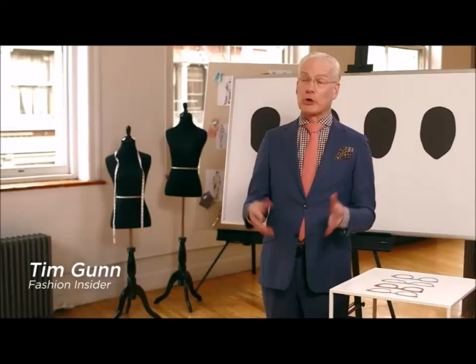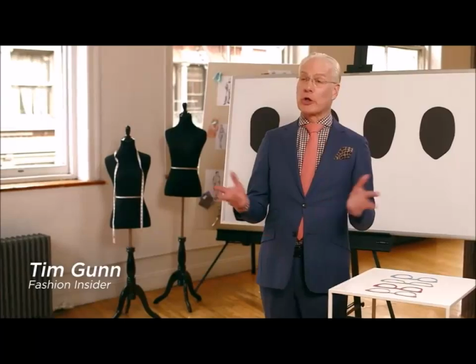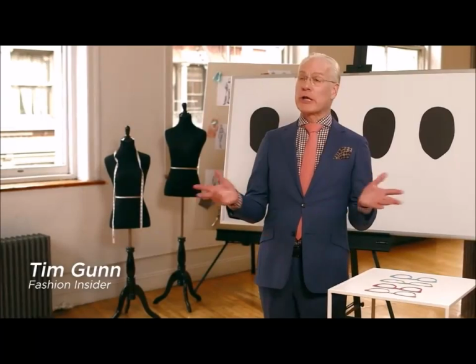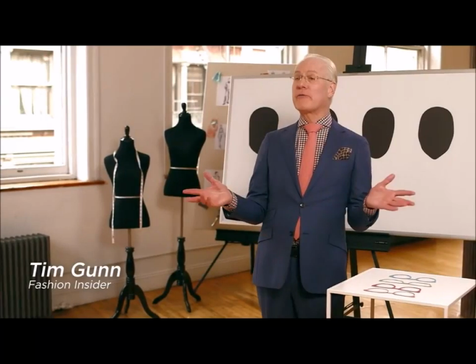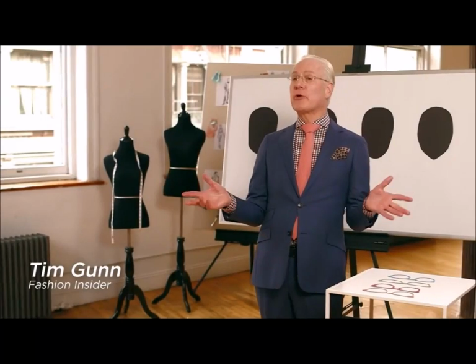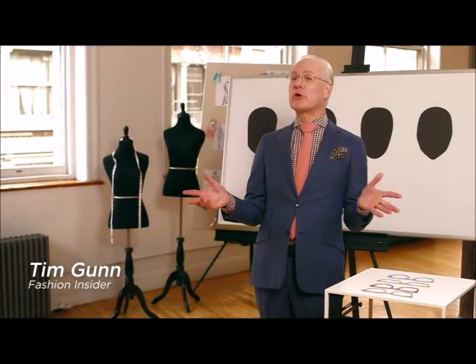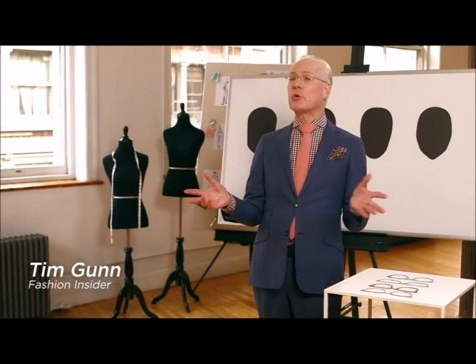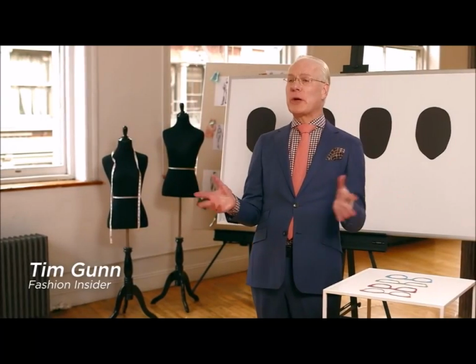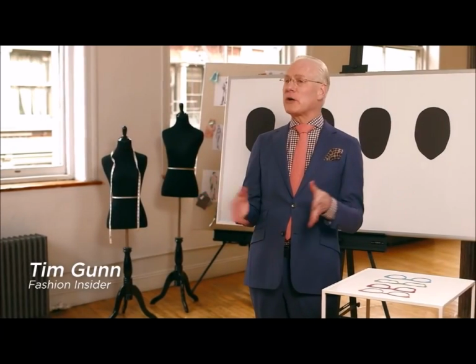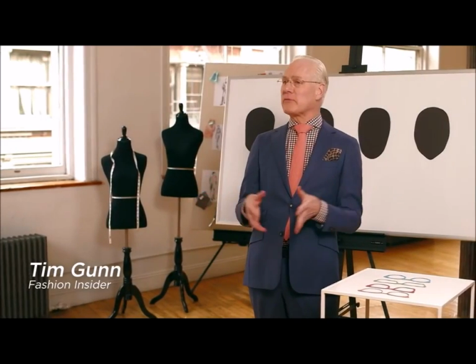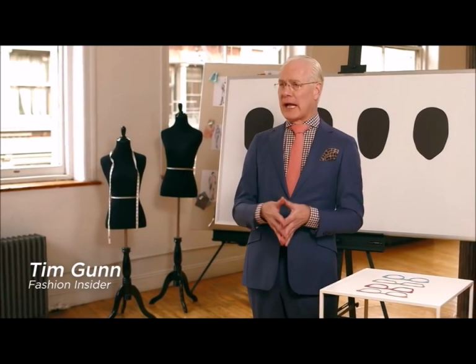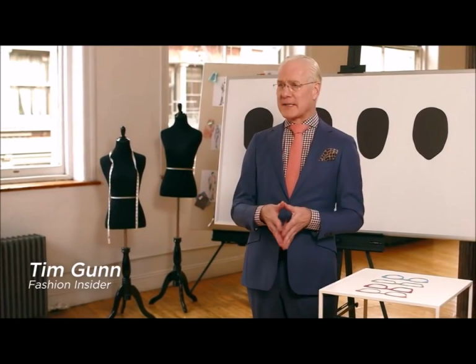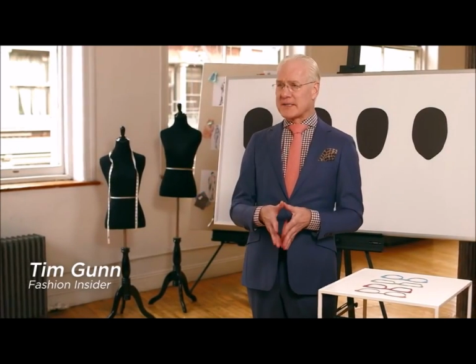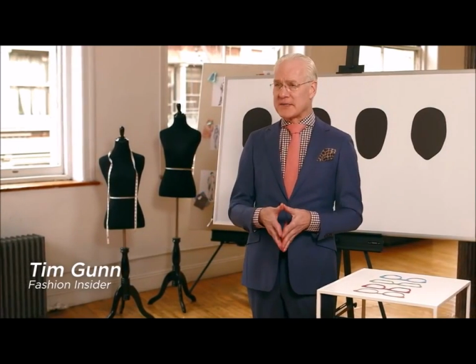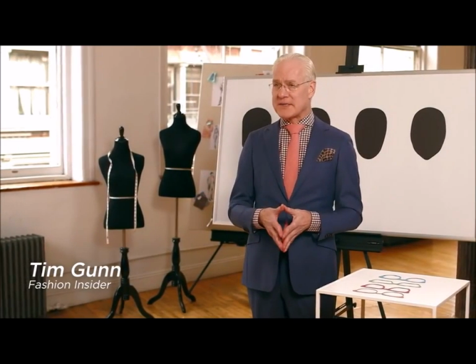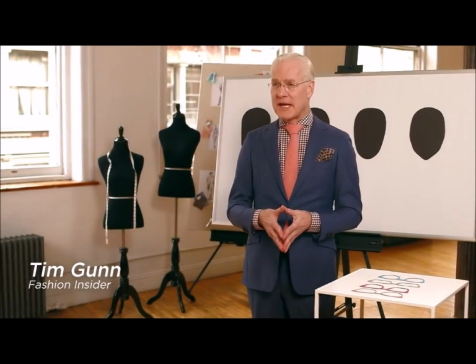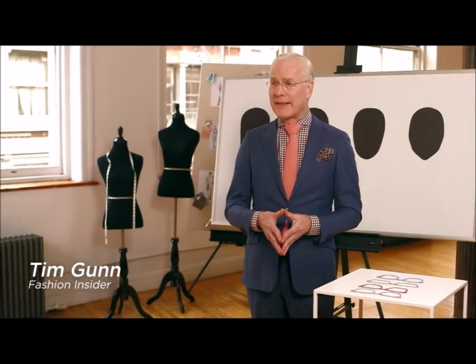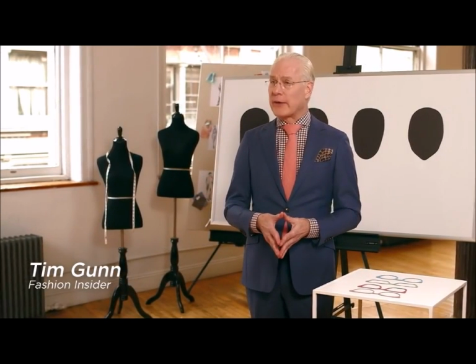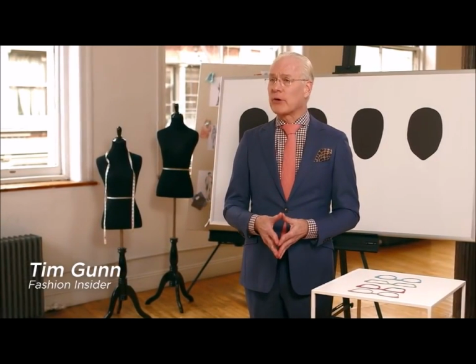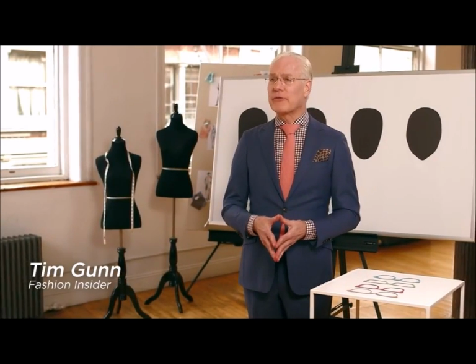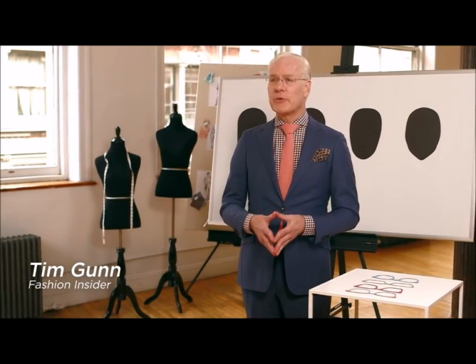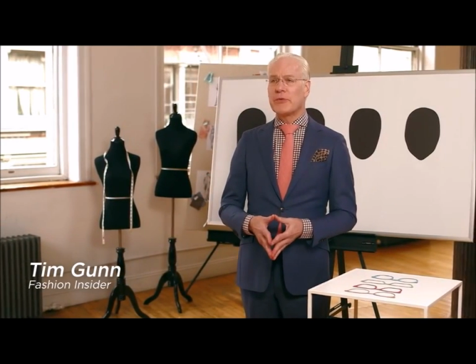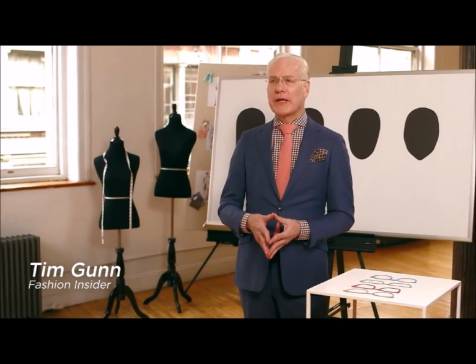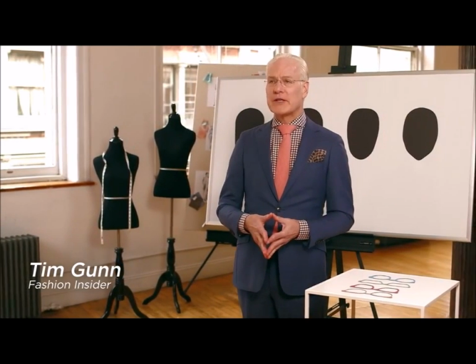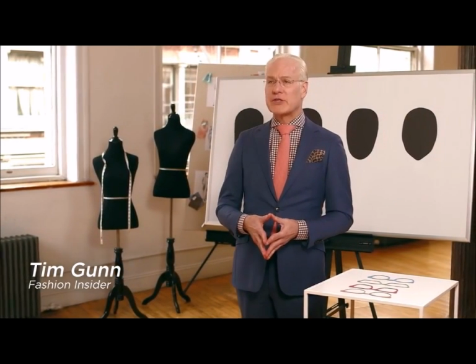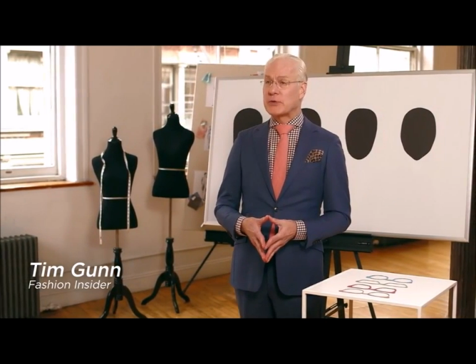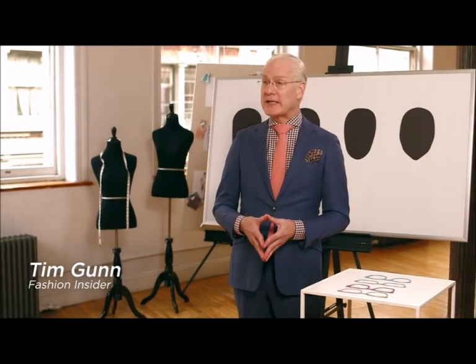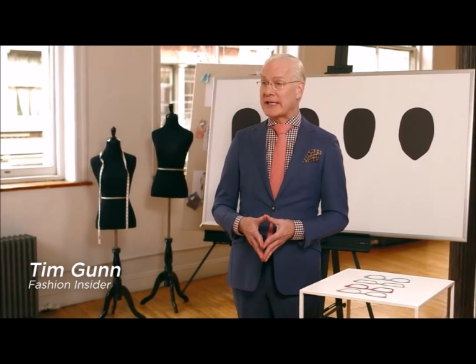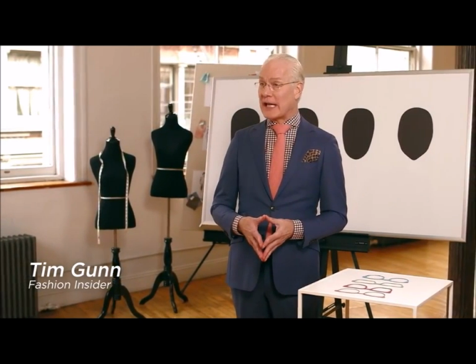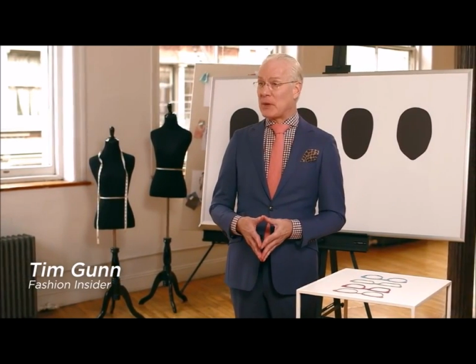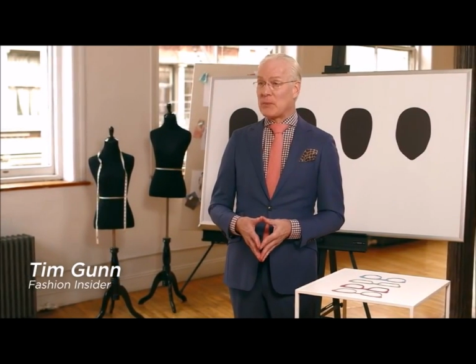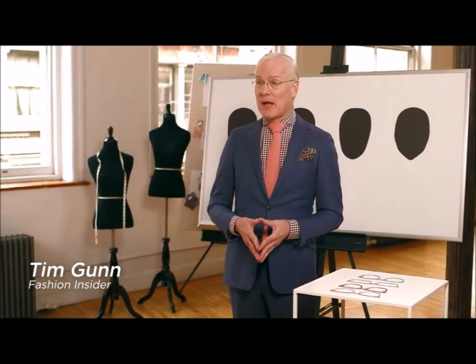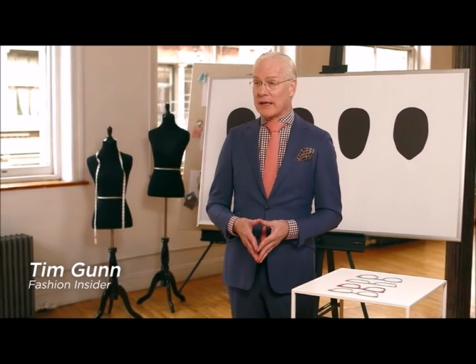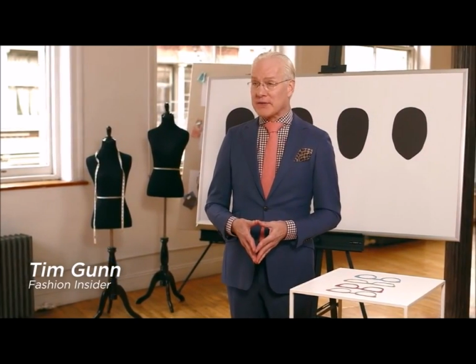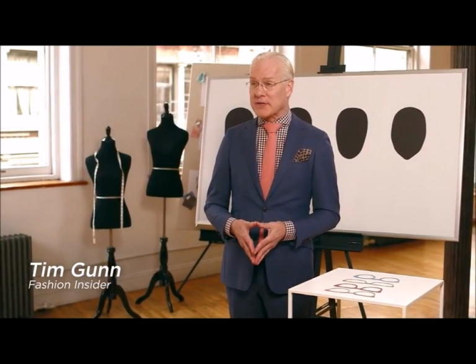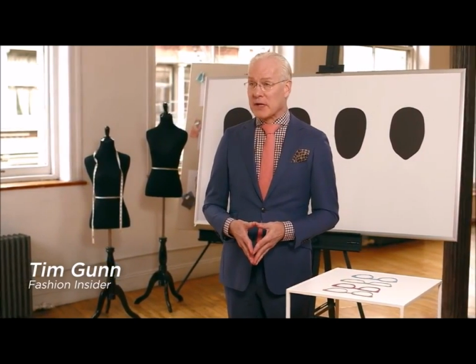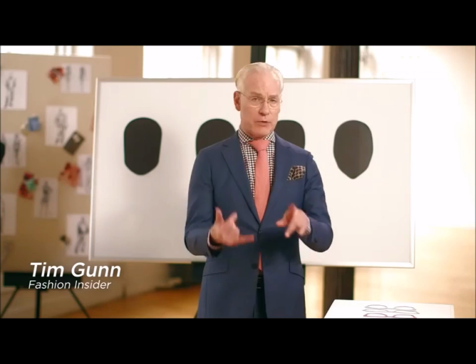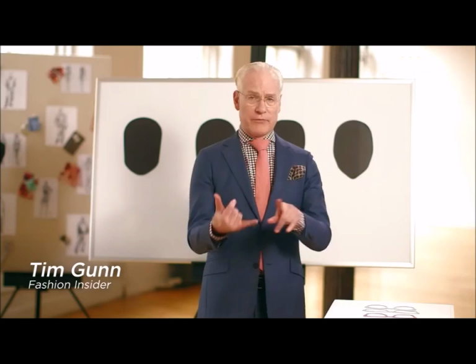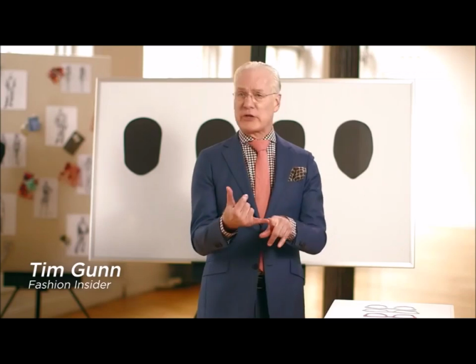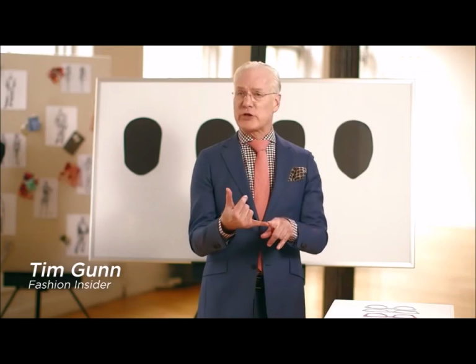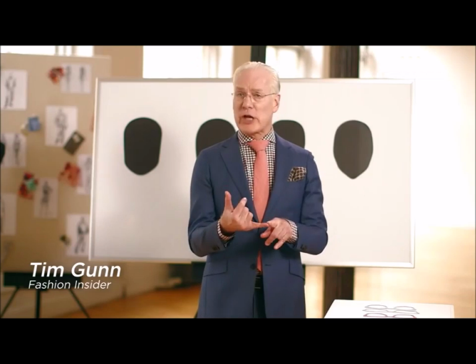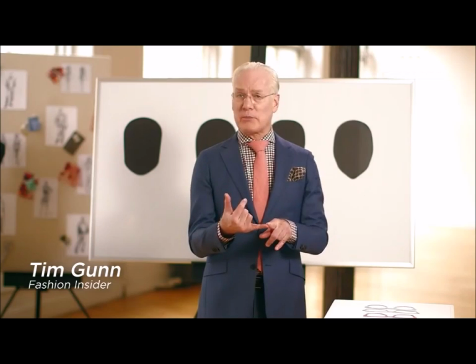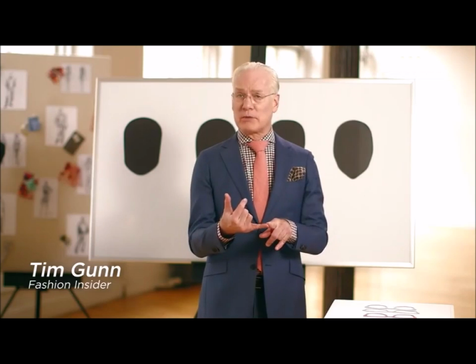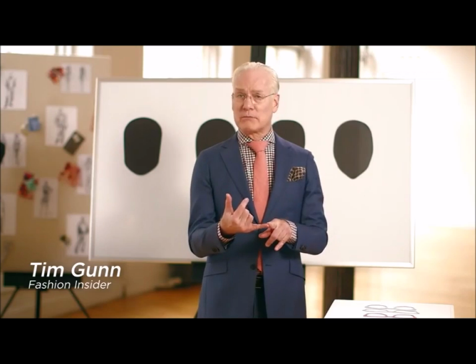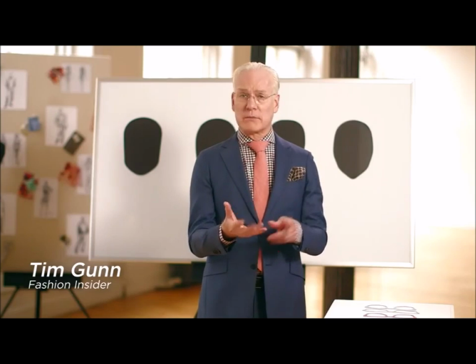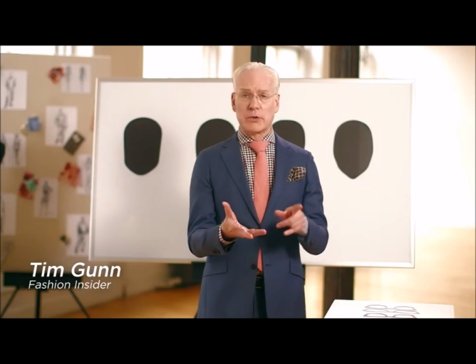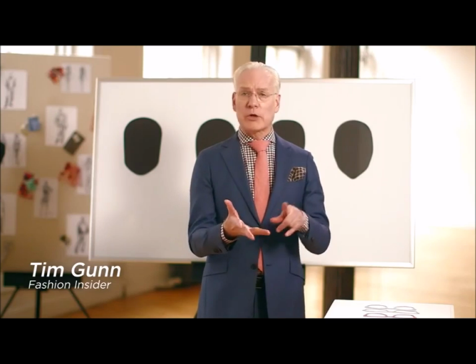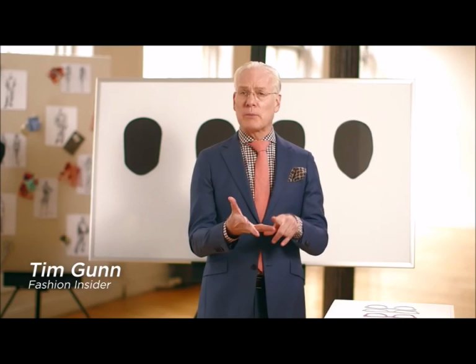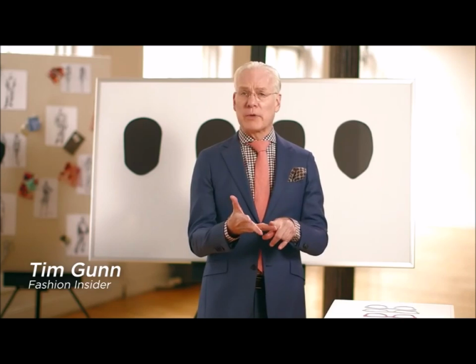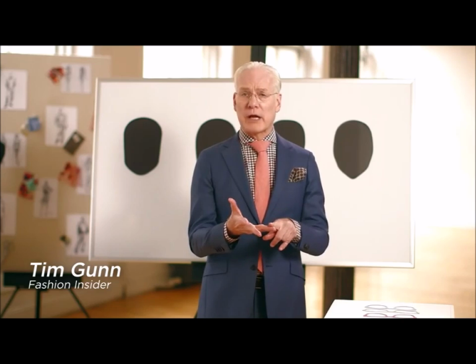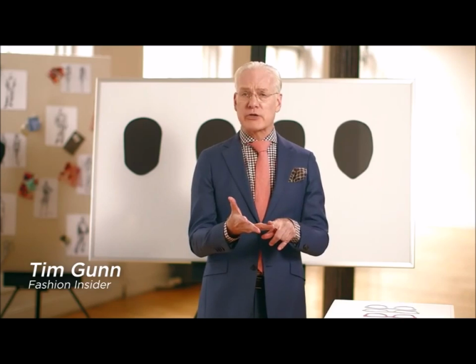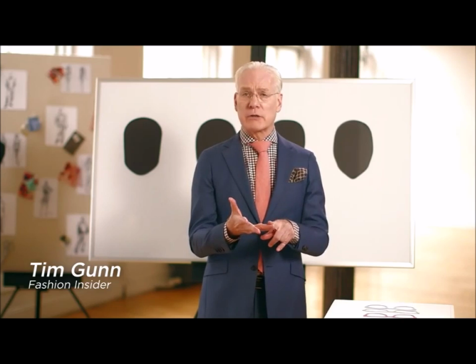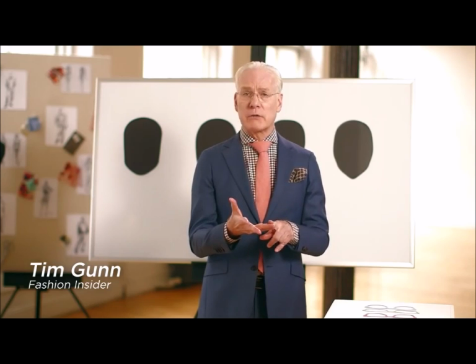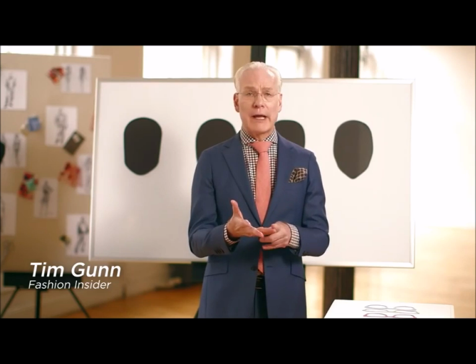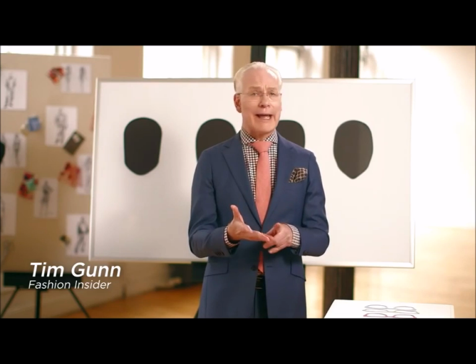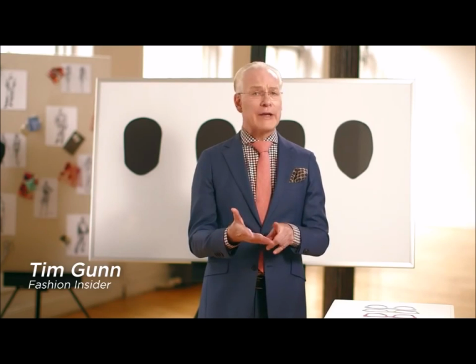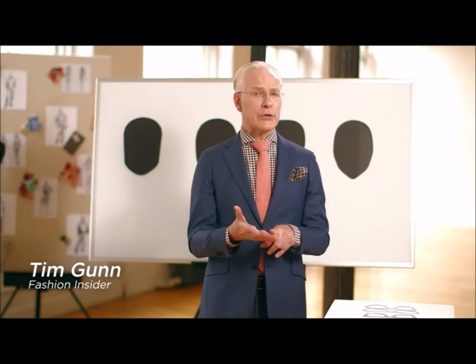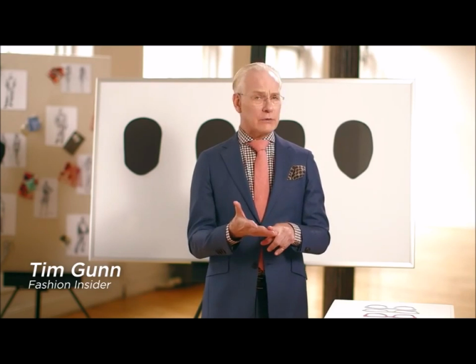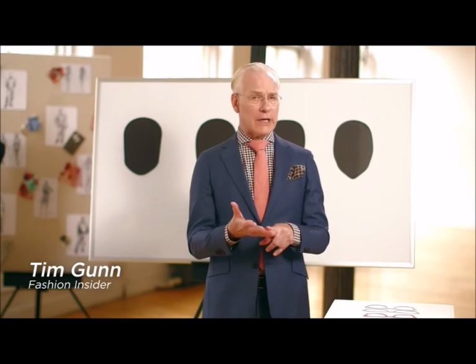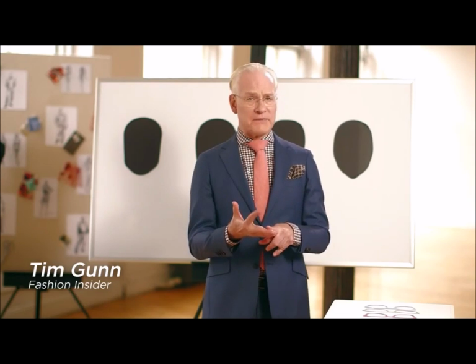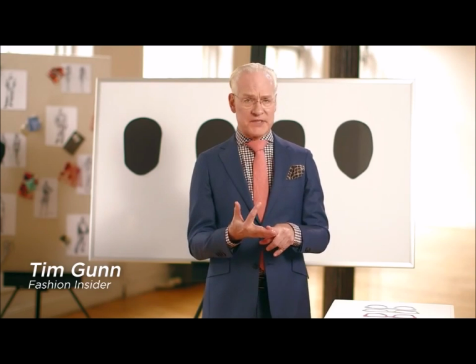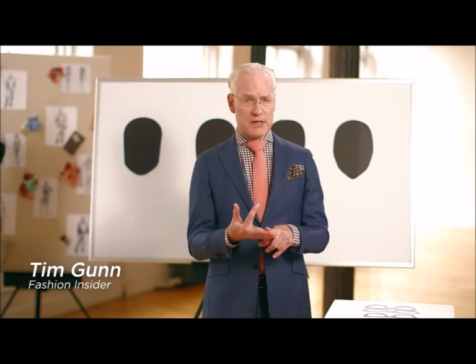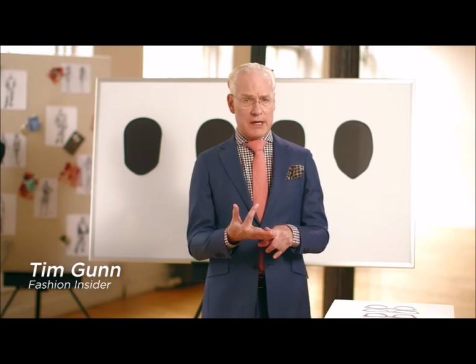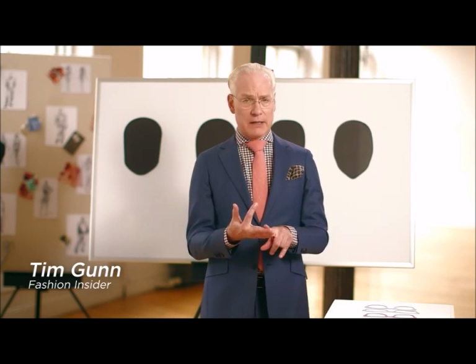When you're looking for a new pair of glasses, there are a few things you need to keep in mind: your face shape, your complexion, and your lifestyle.